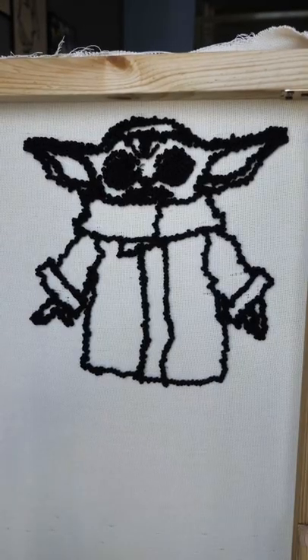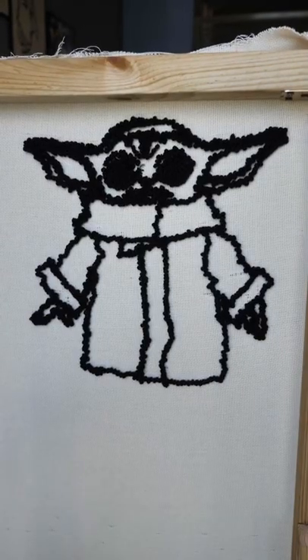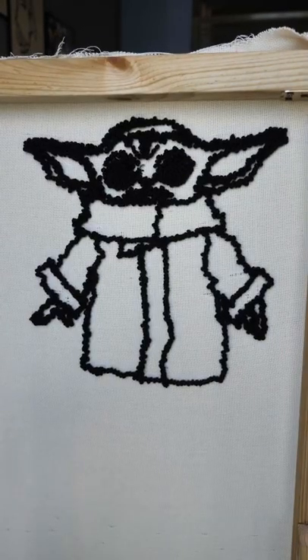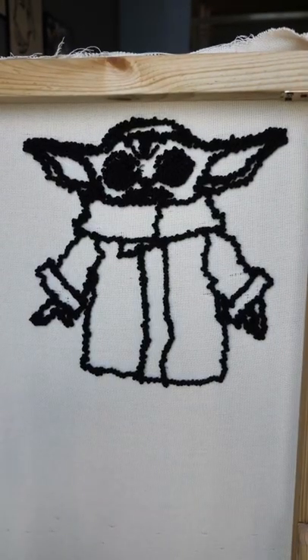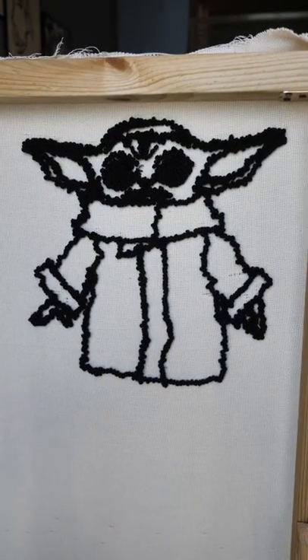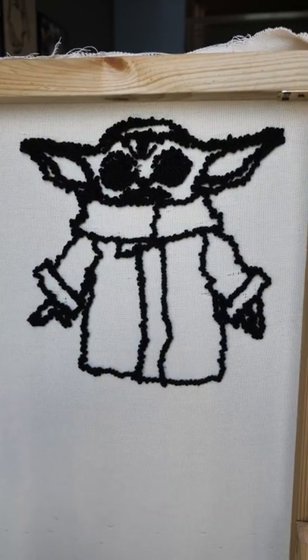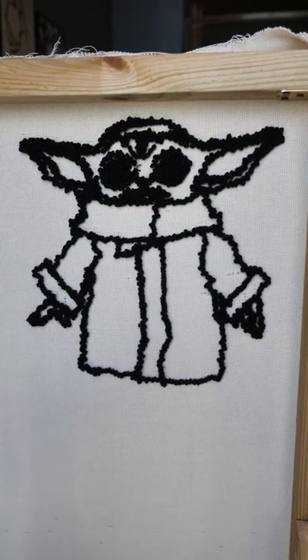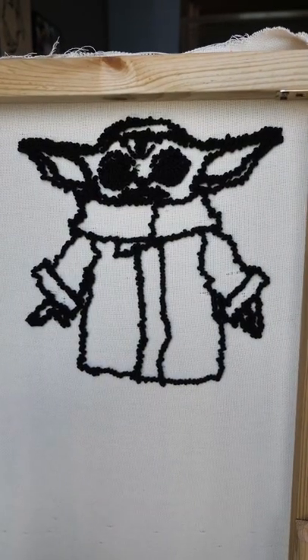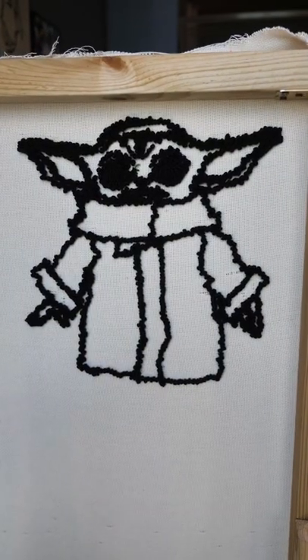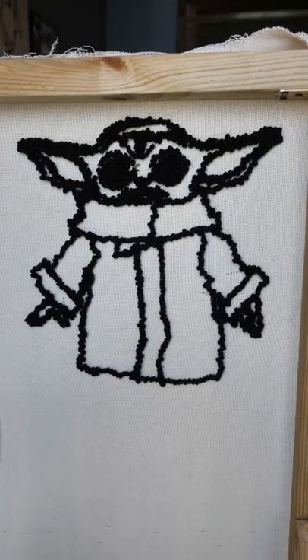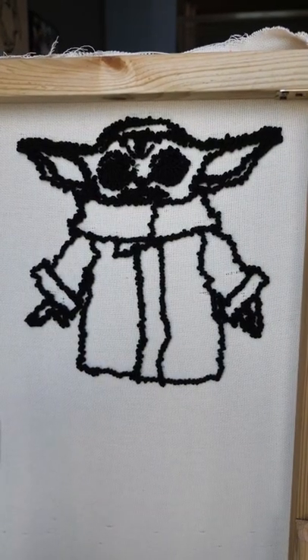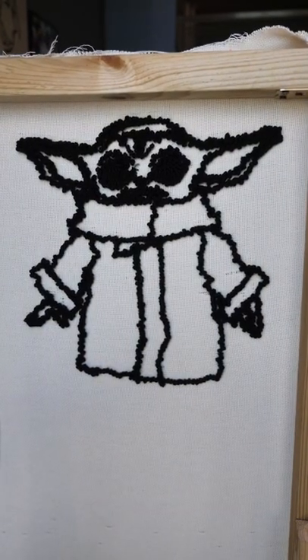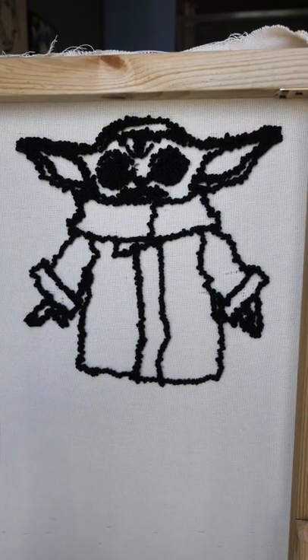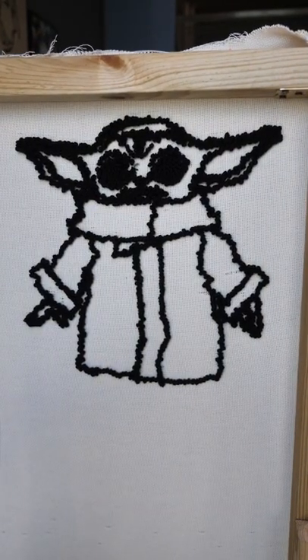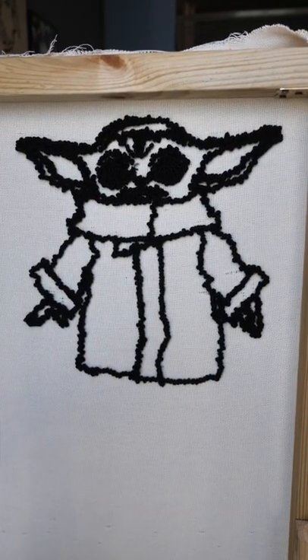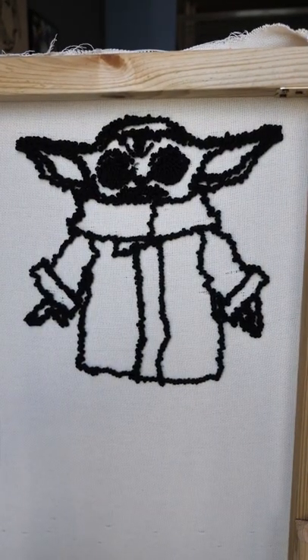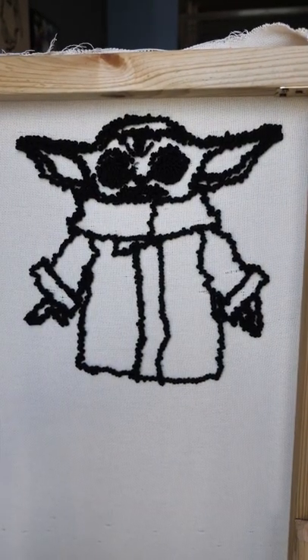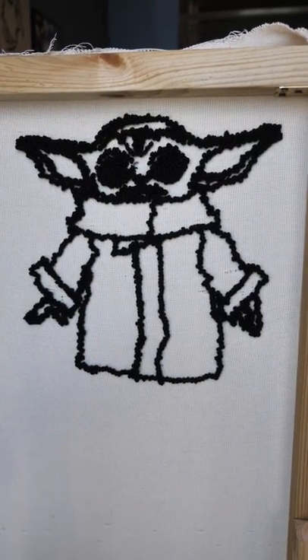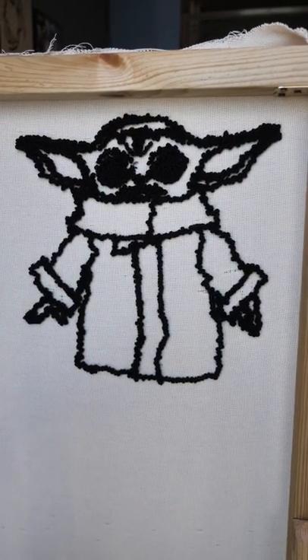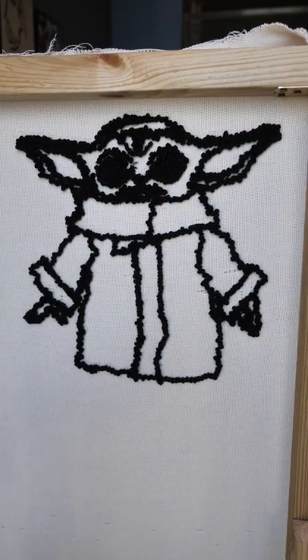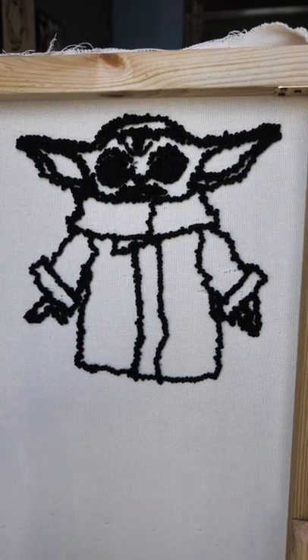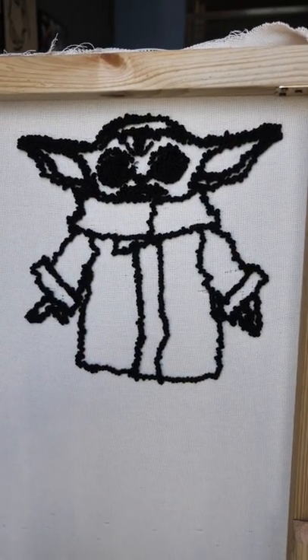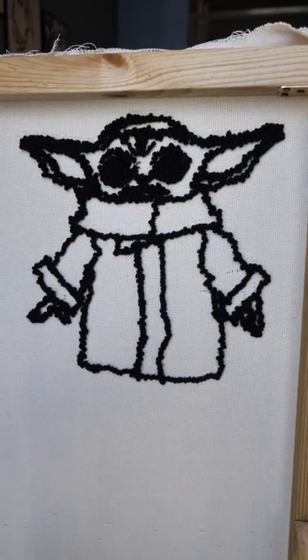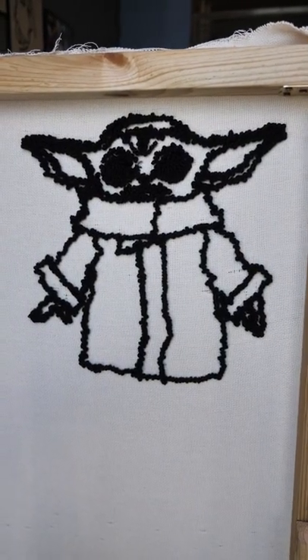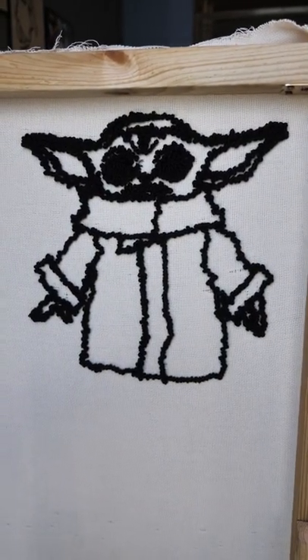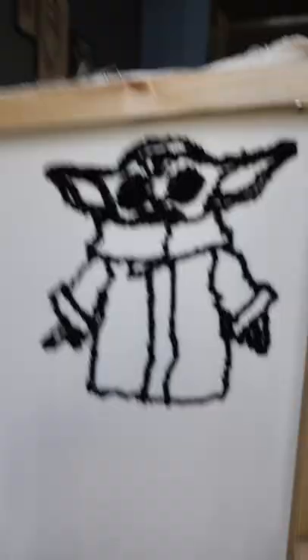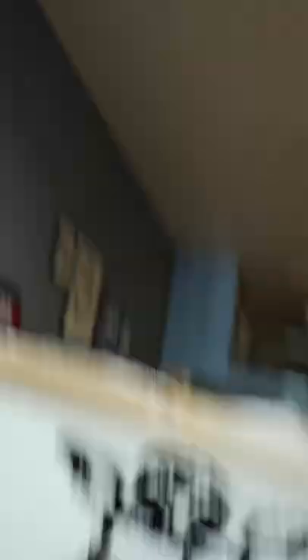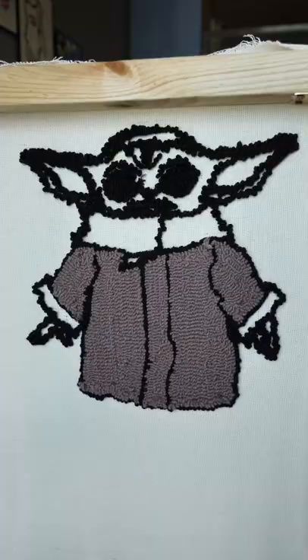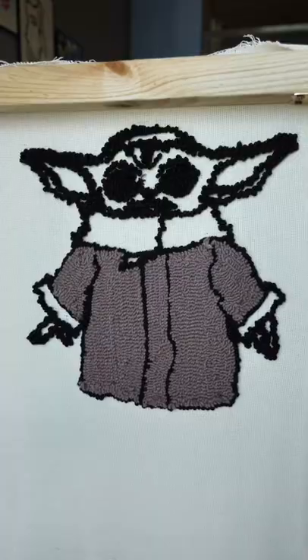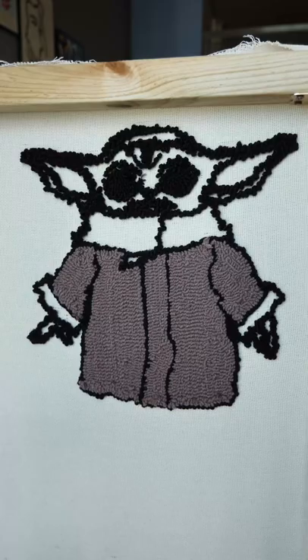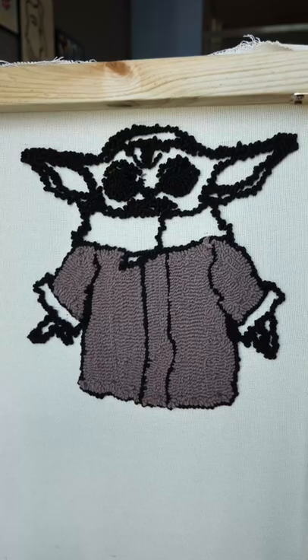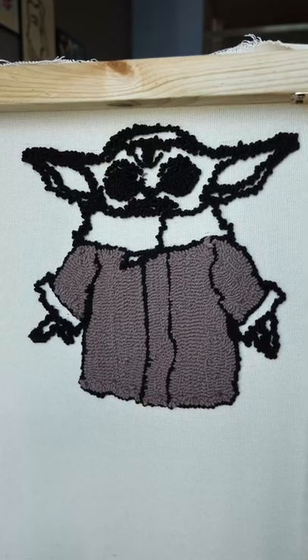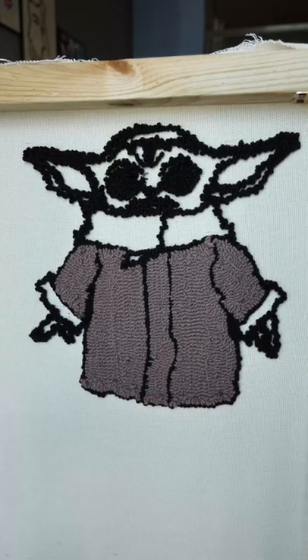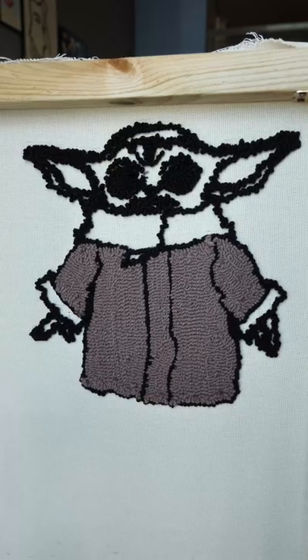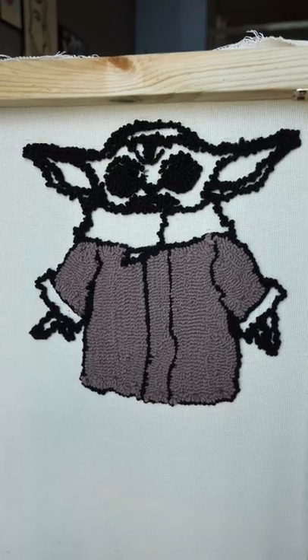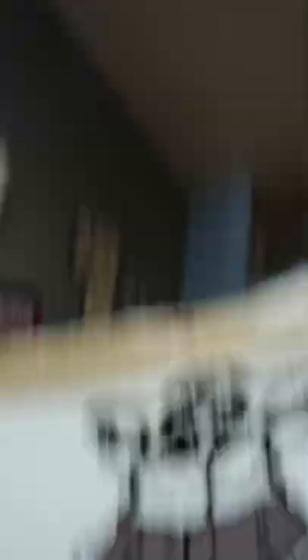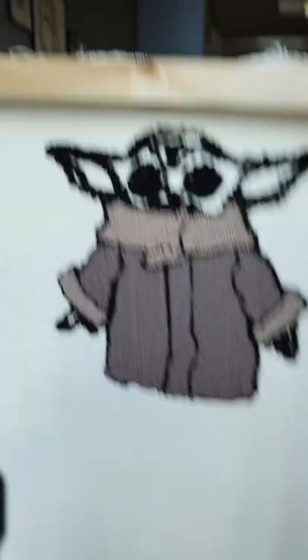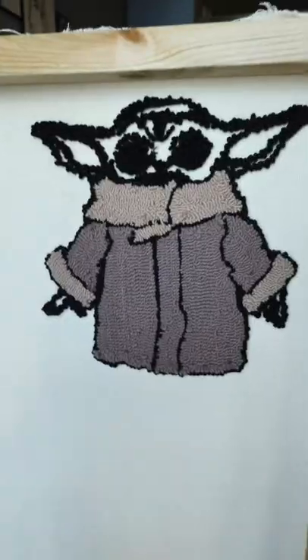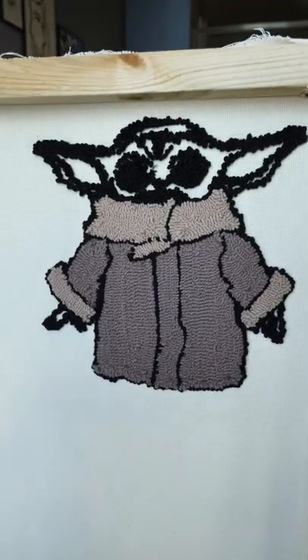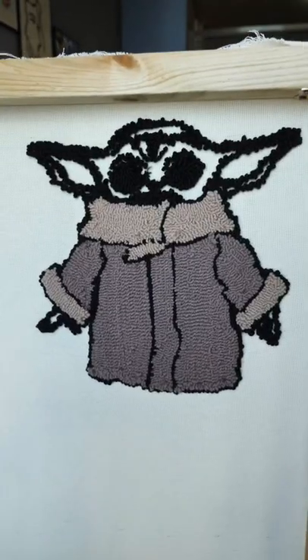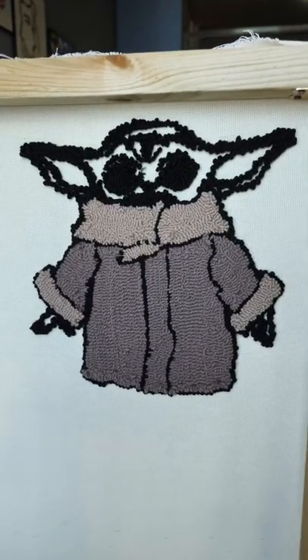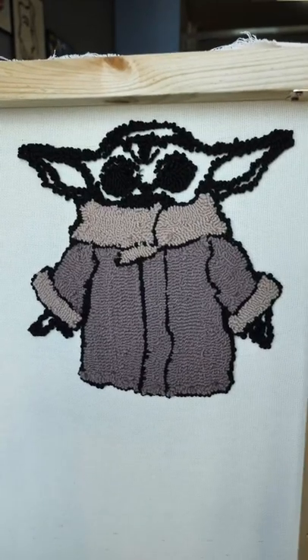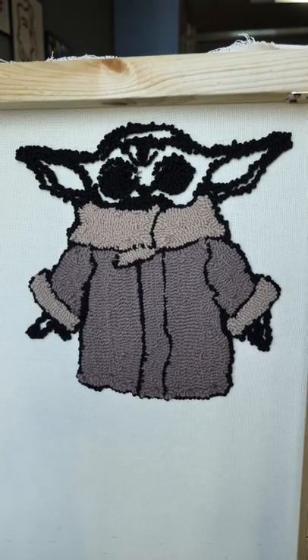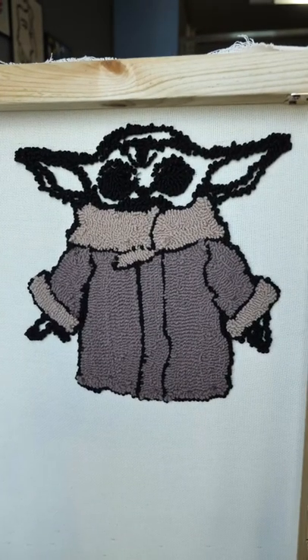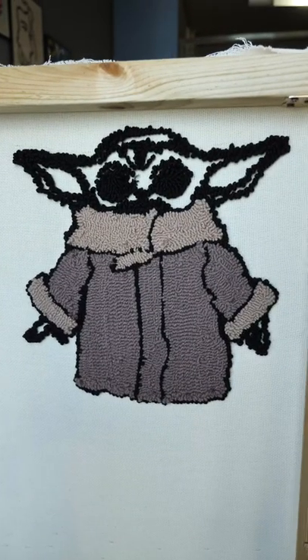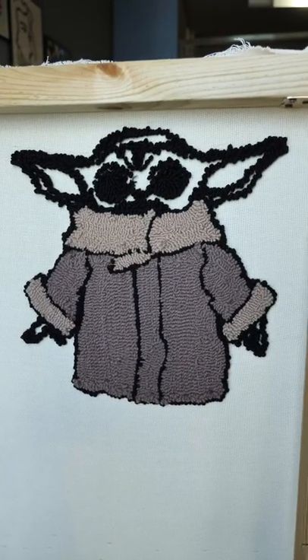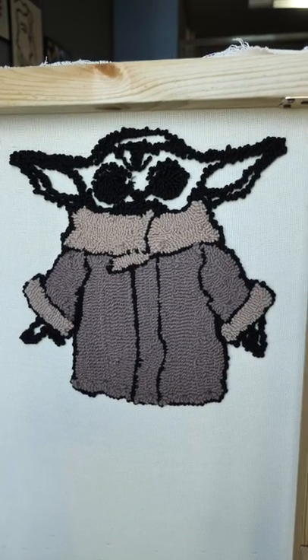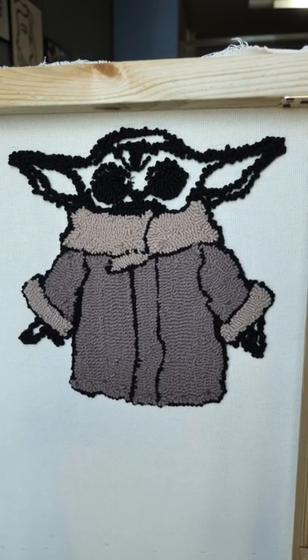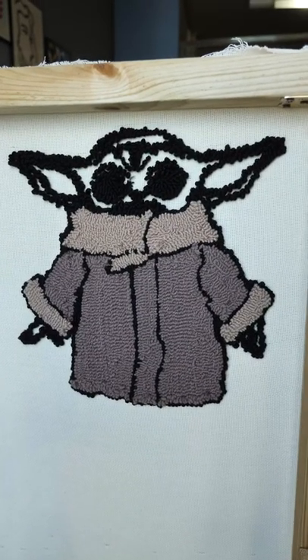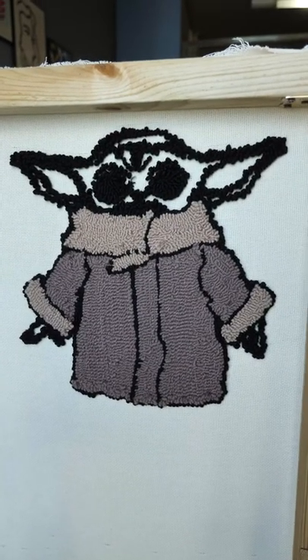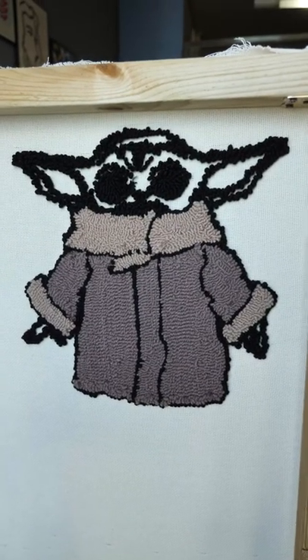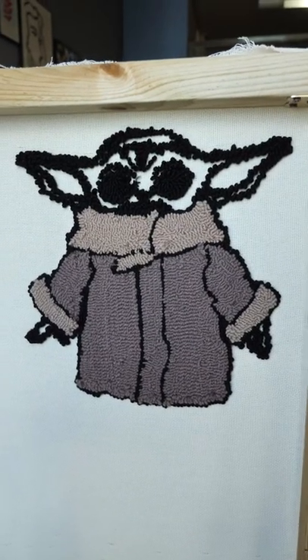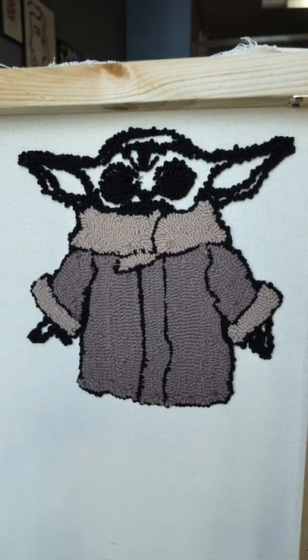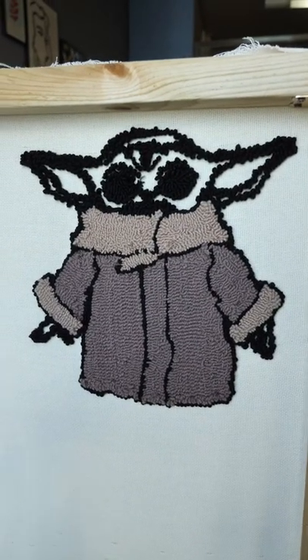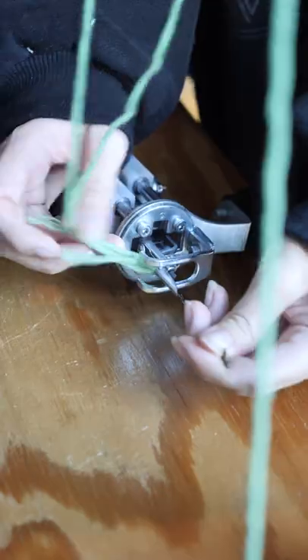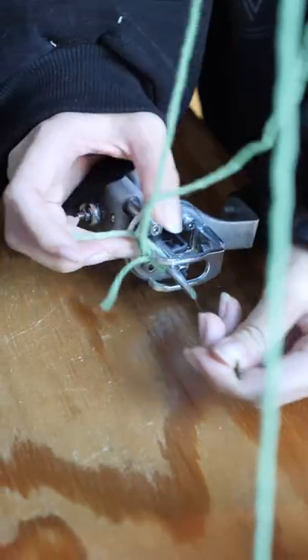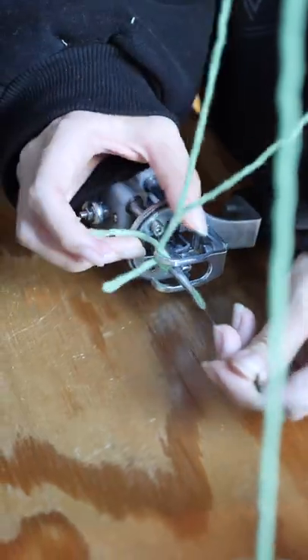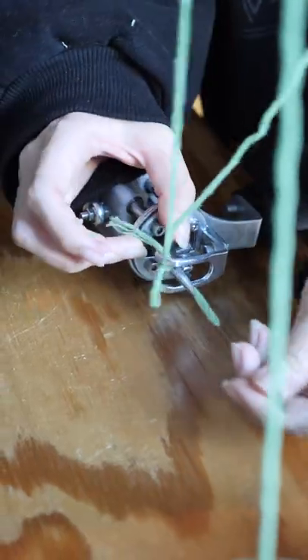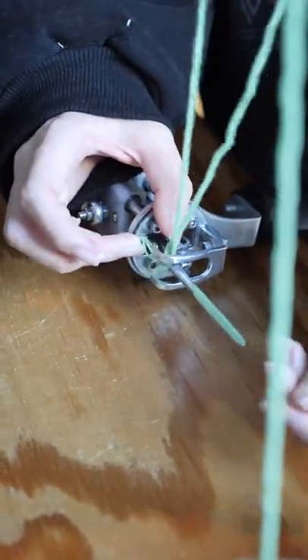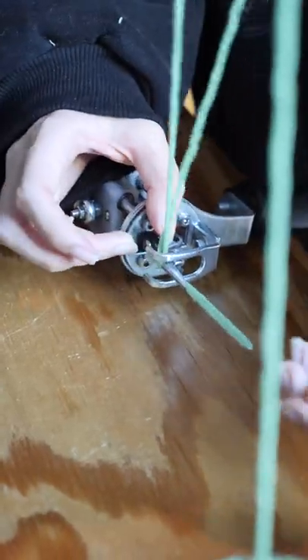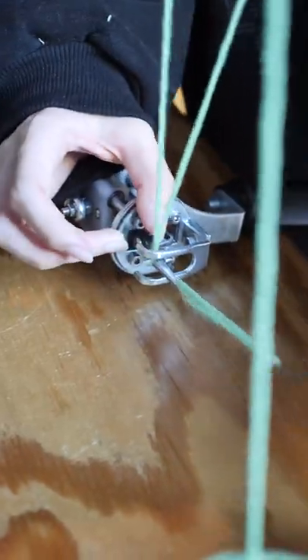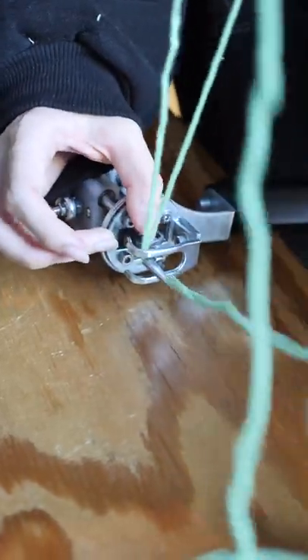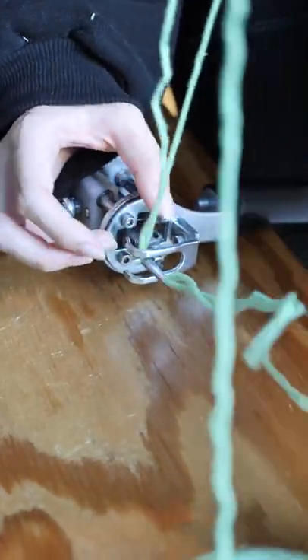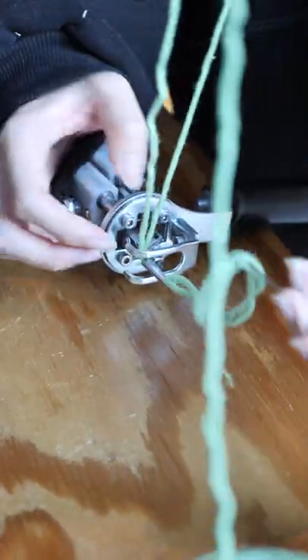He looks like a demon baby right now, so let's fill him up. Better? He looks very cozy, now let's make him come to life.